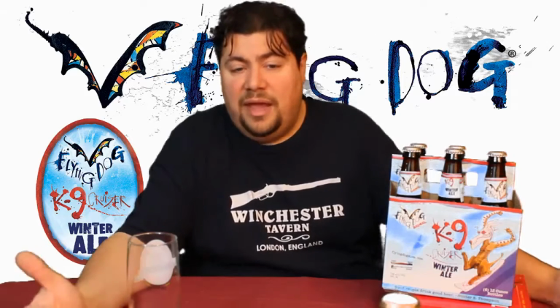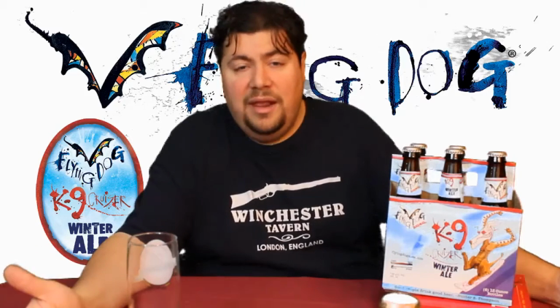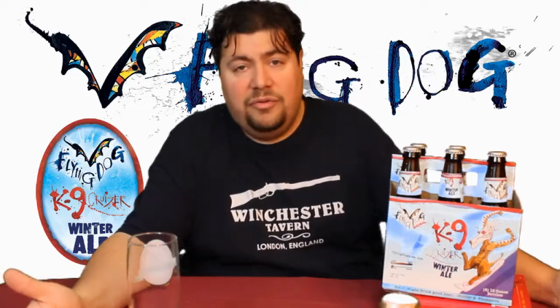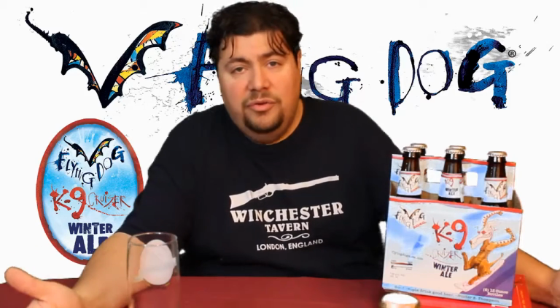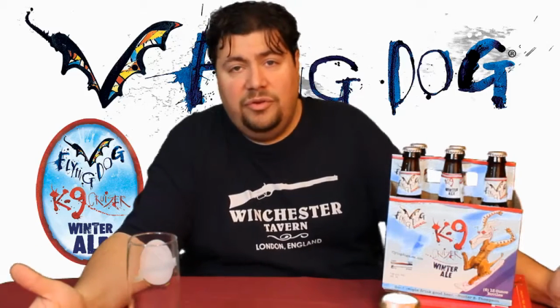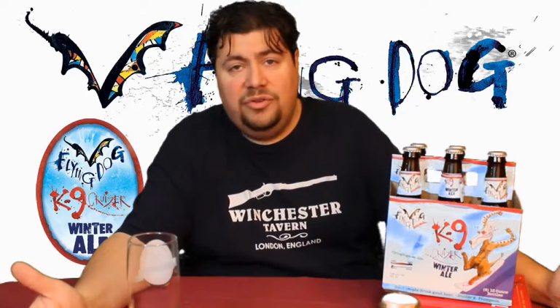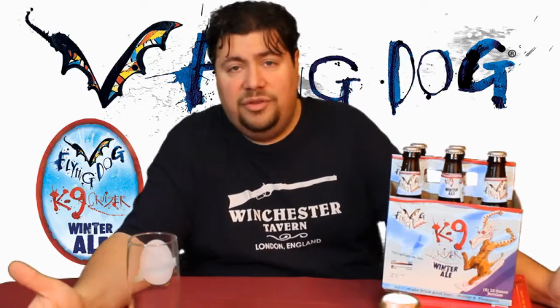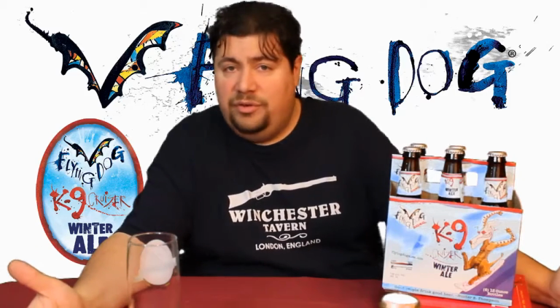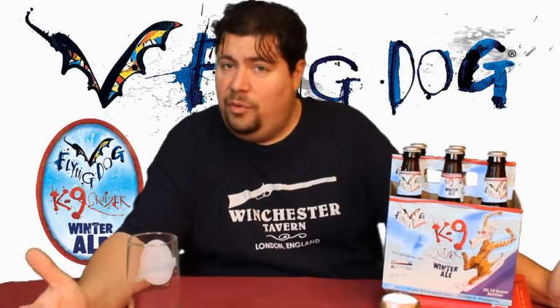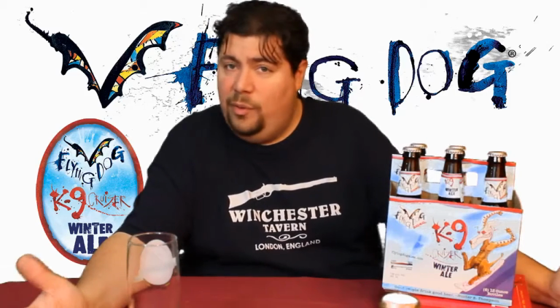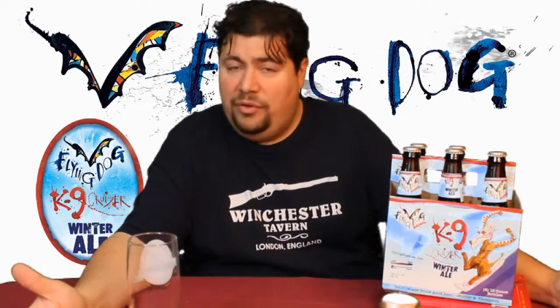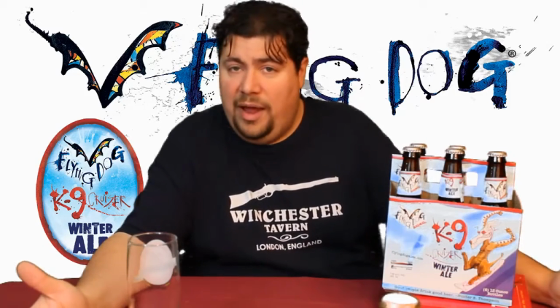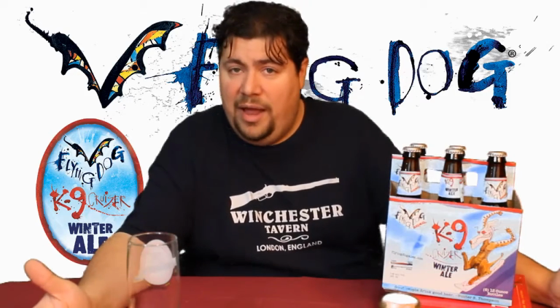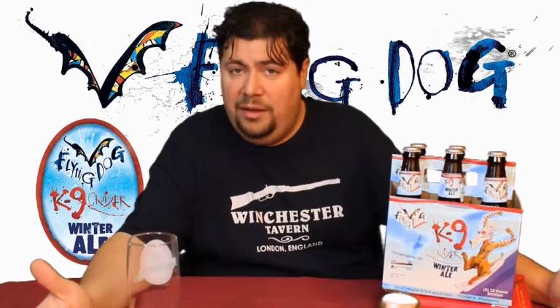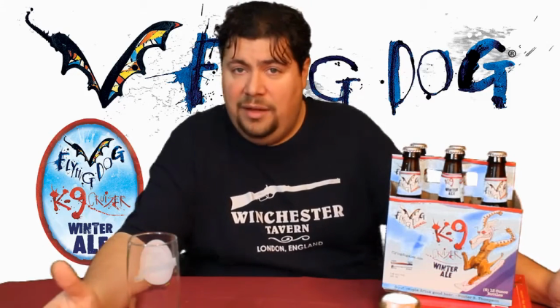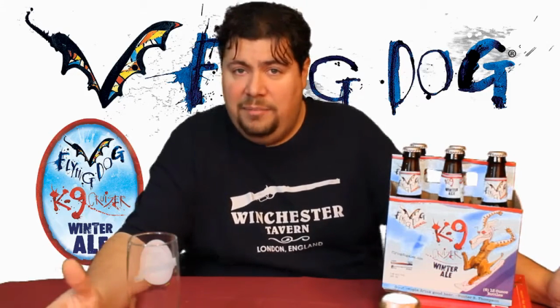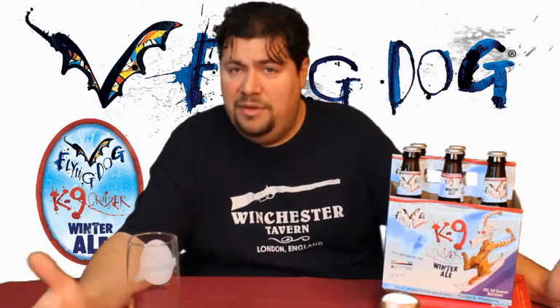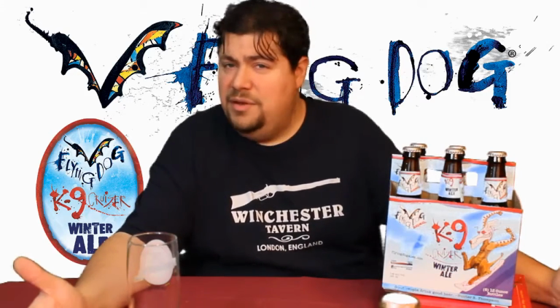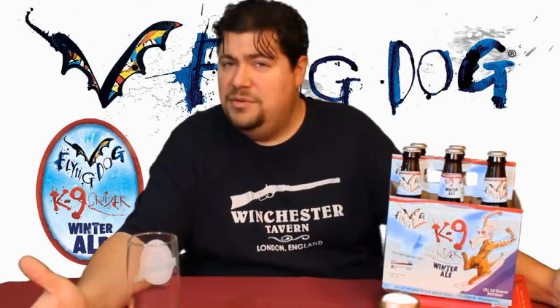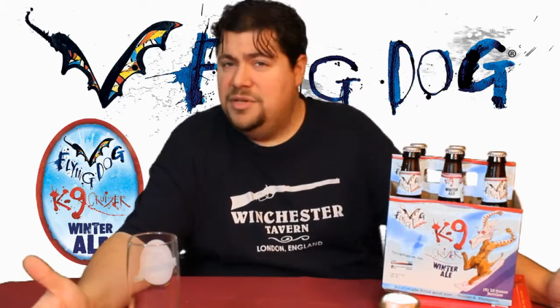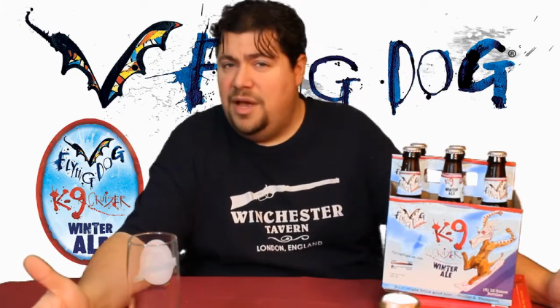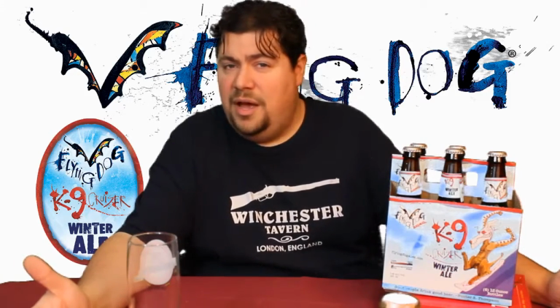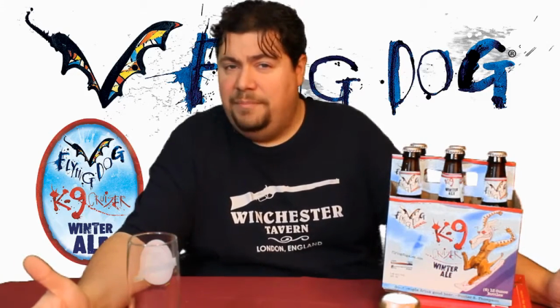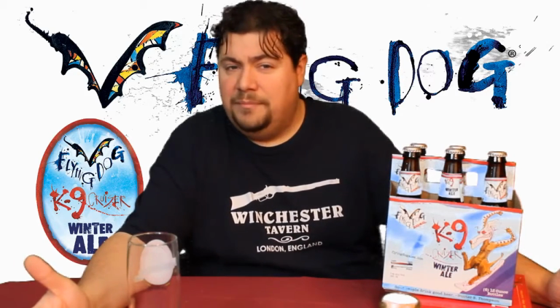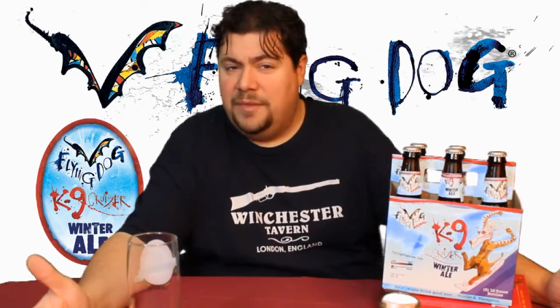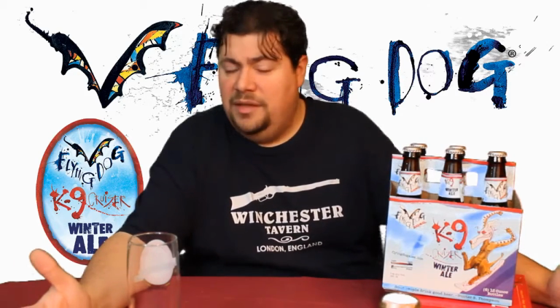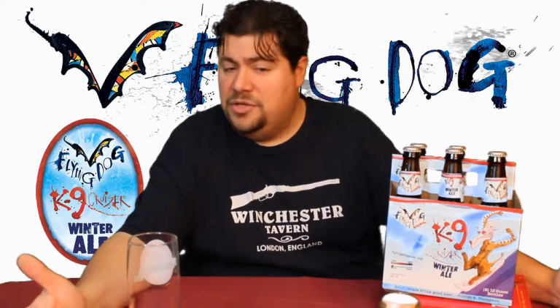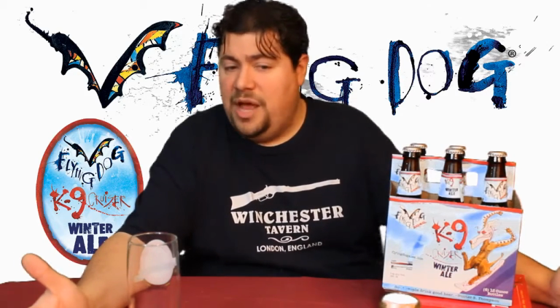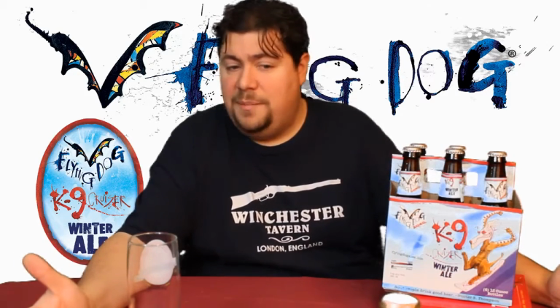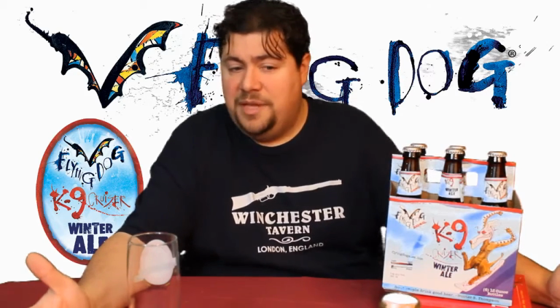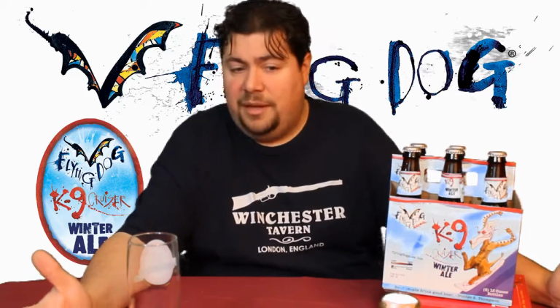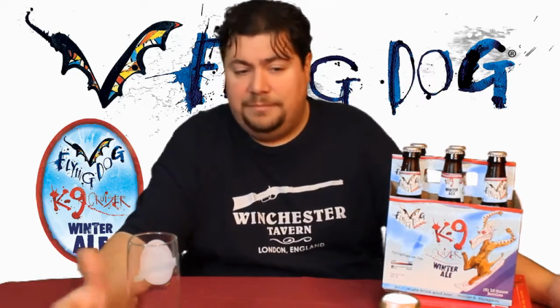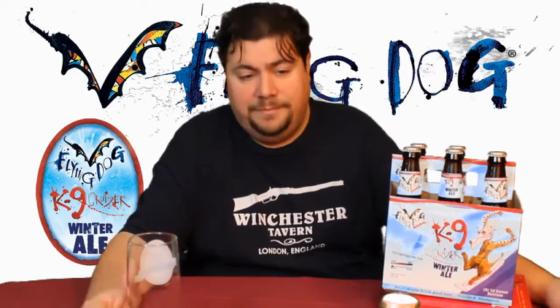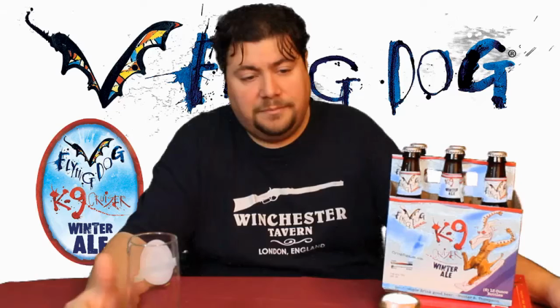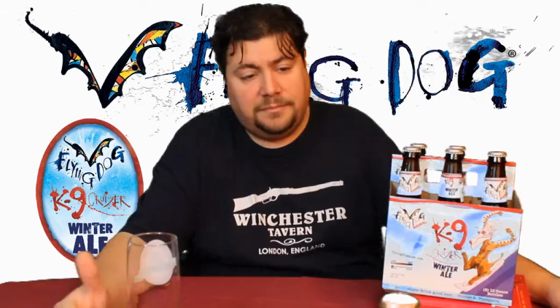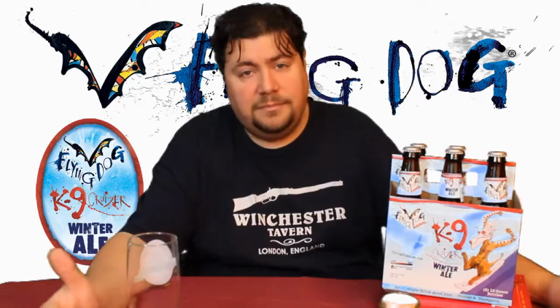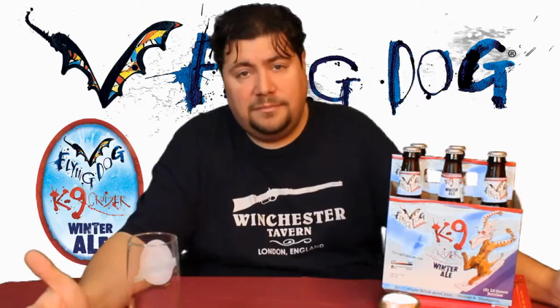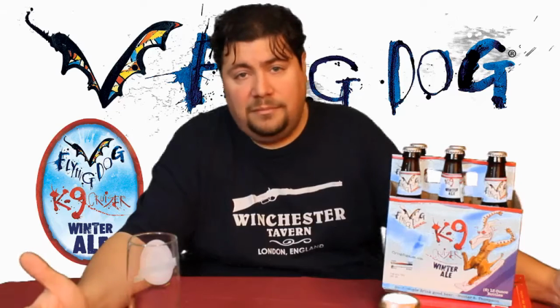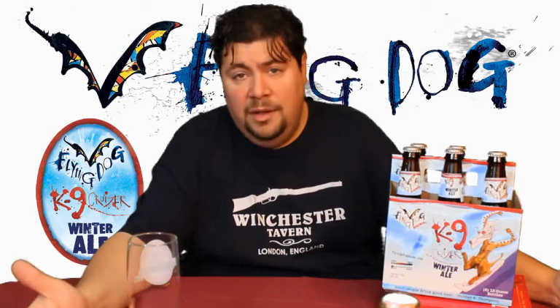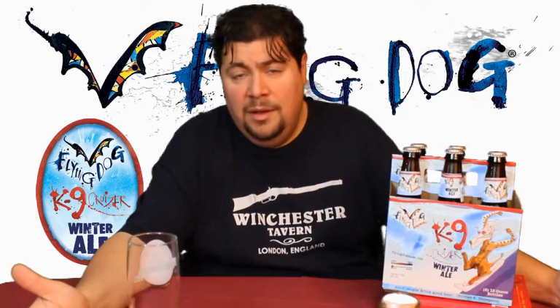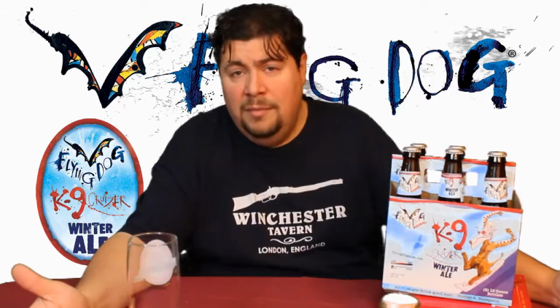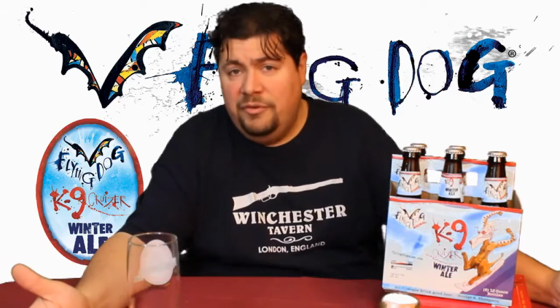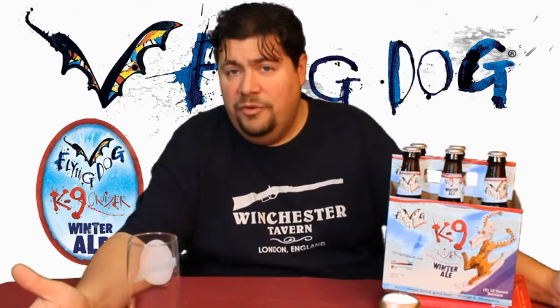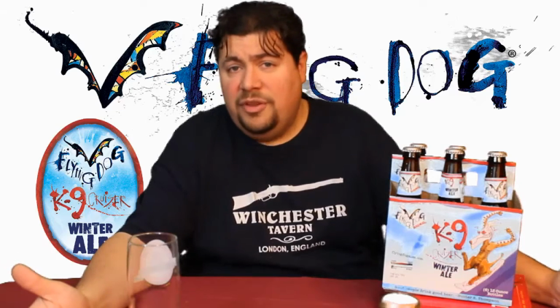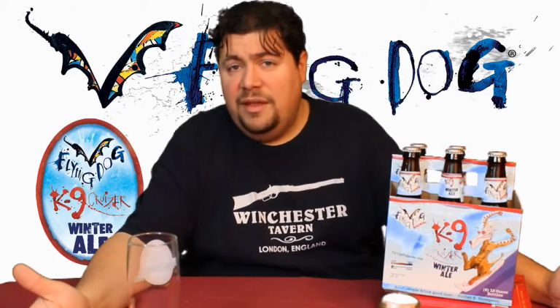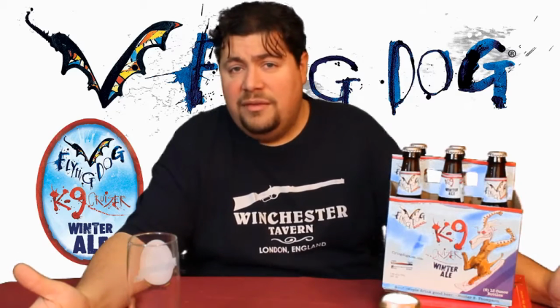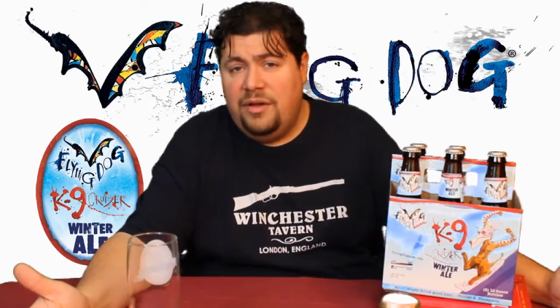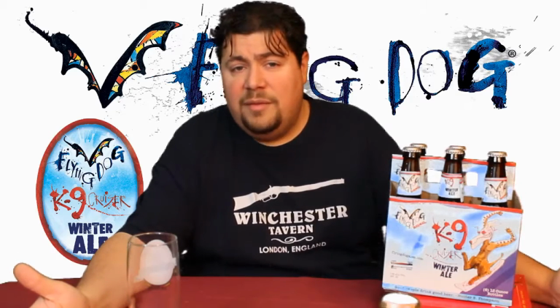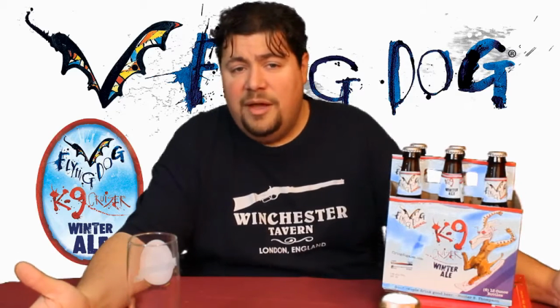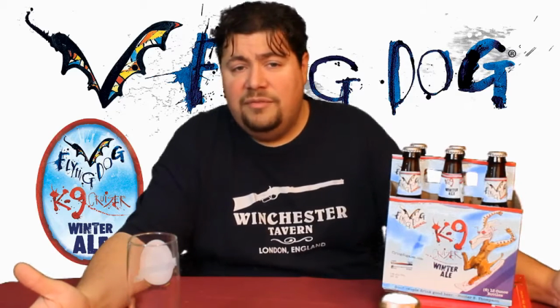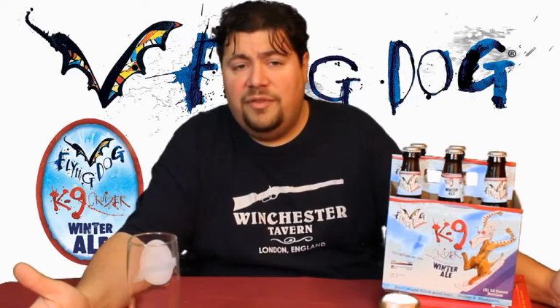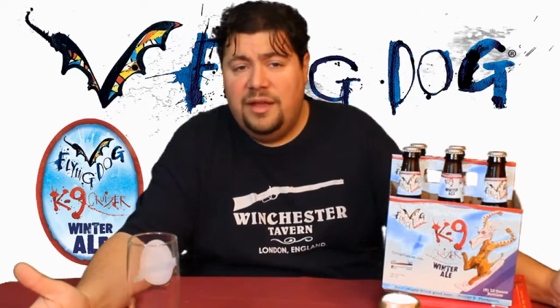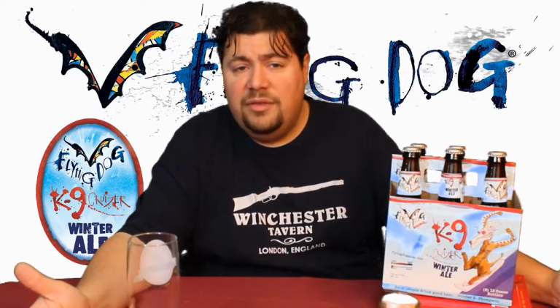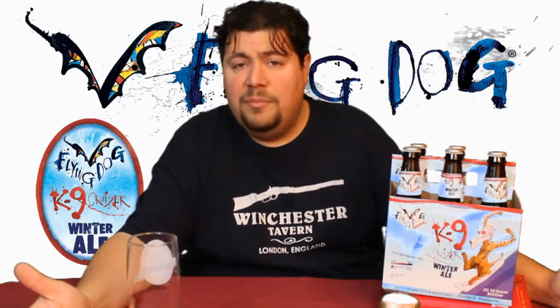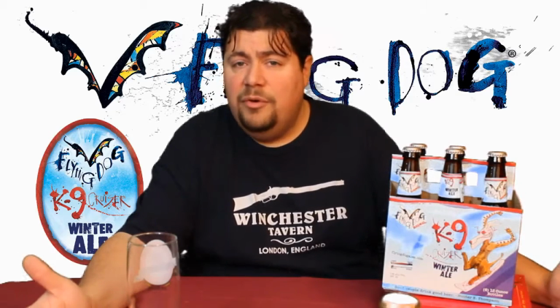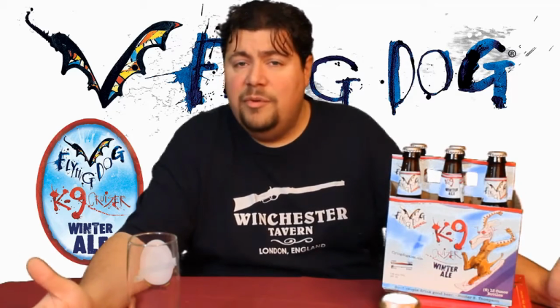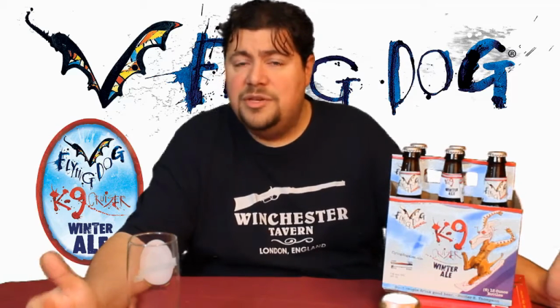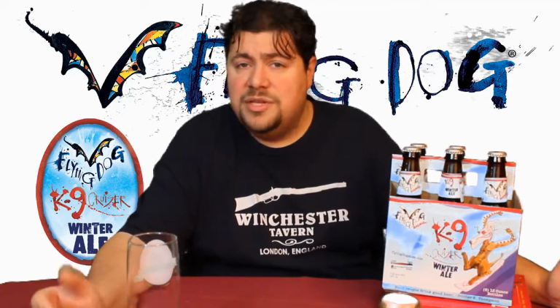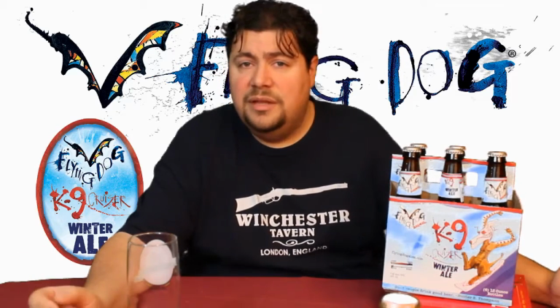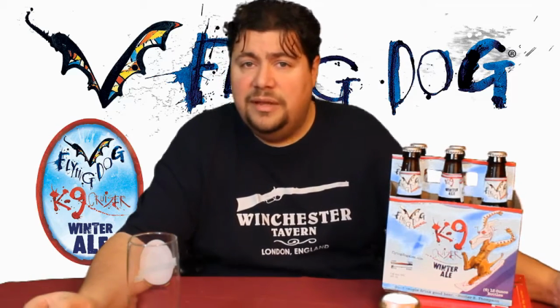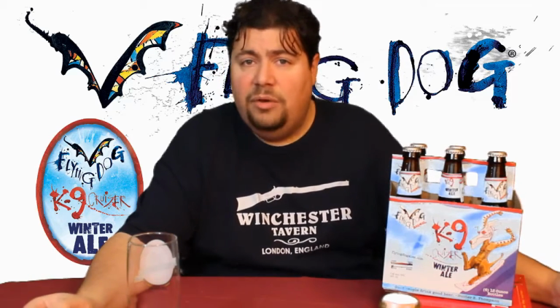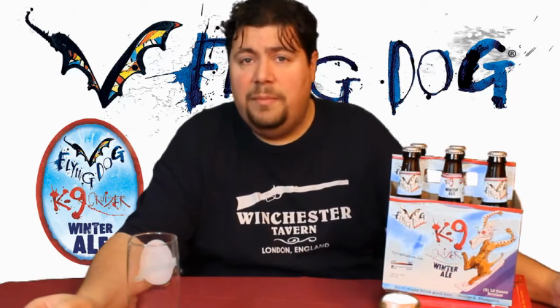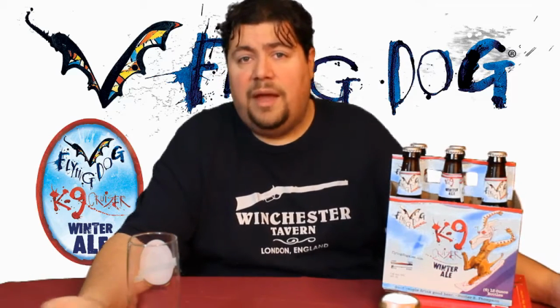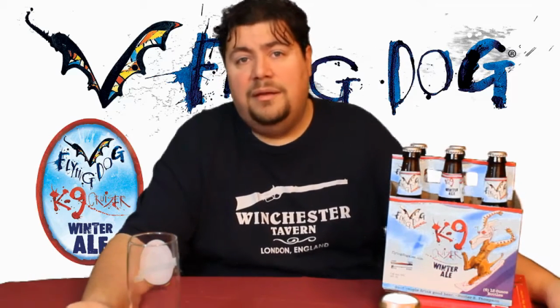Canine Cruiser is considered a winter ale. I believe it uses English hops in it. But first, I'd like to talk about Flying Dog Brewery just a little bit.